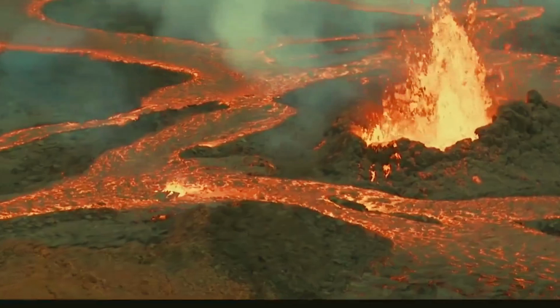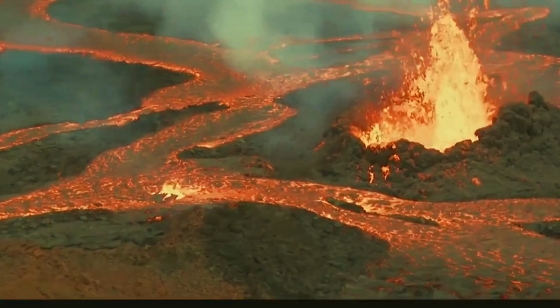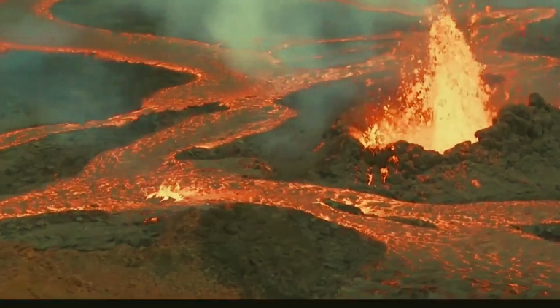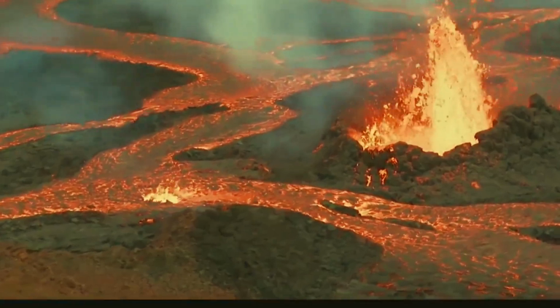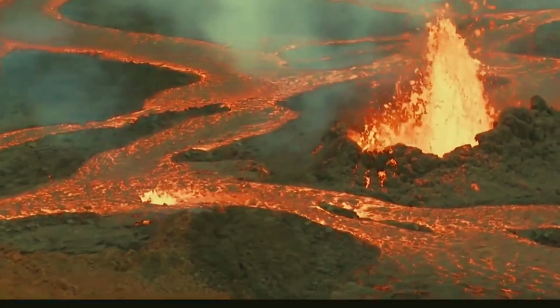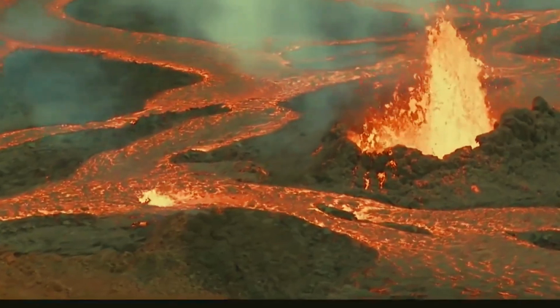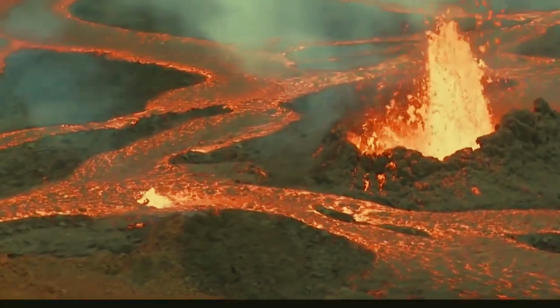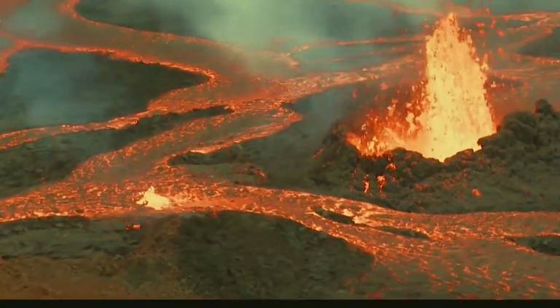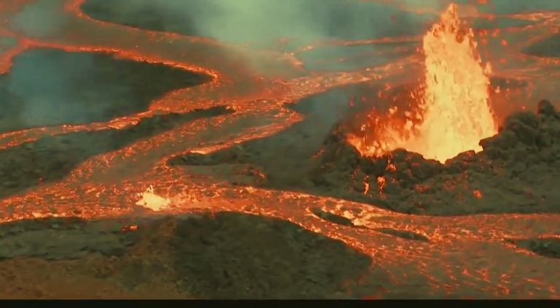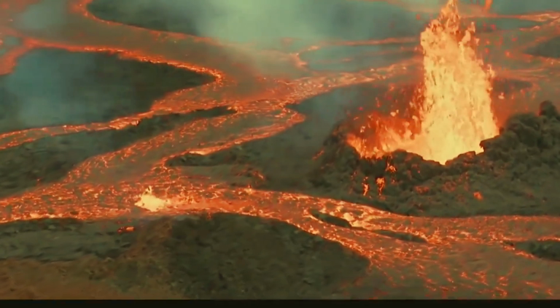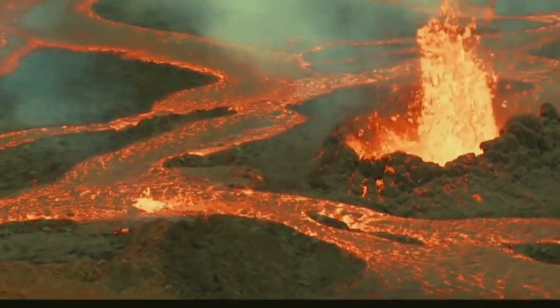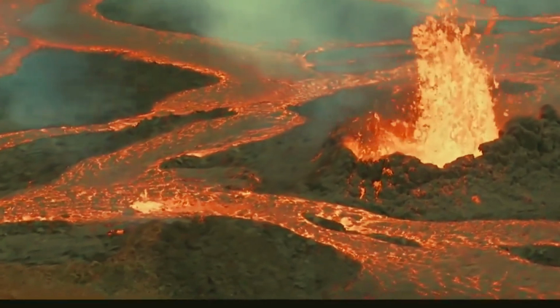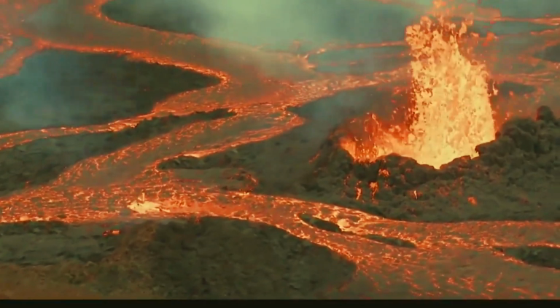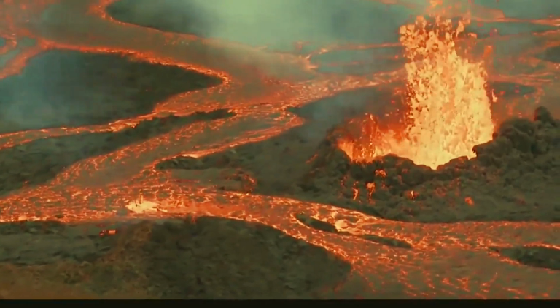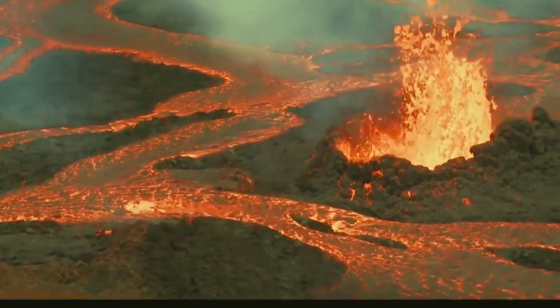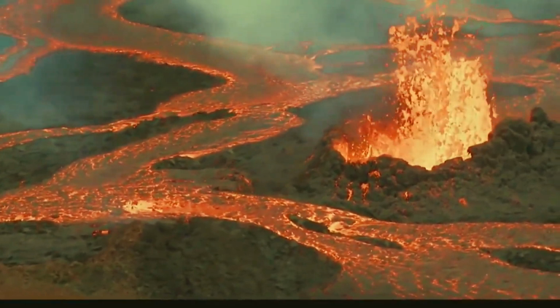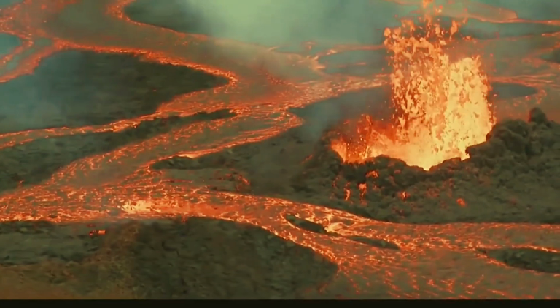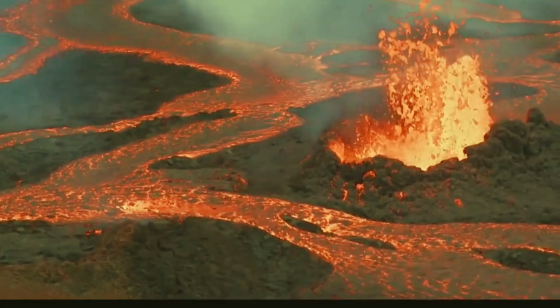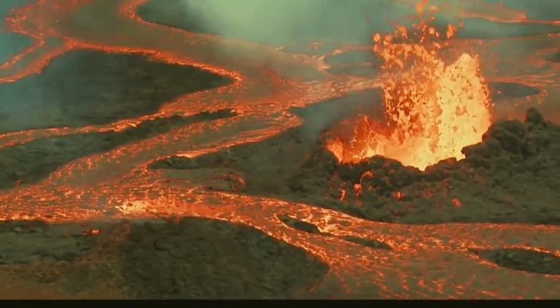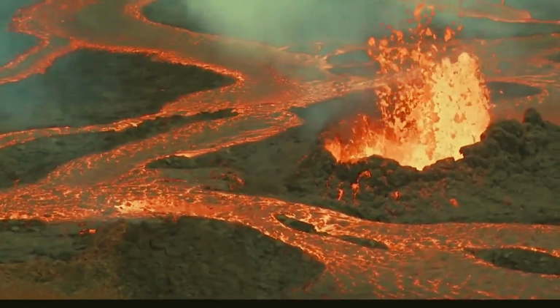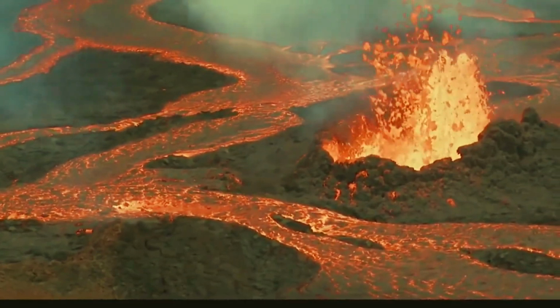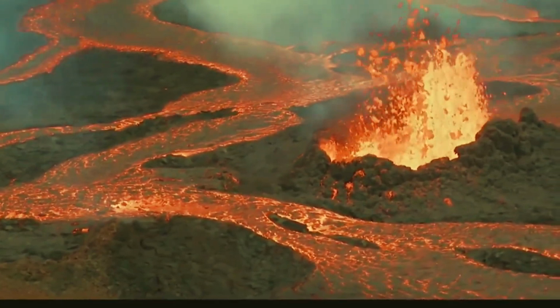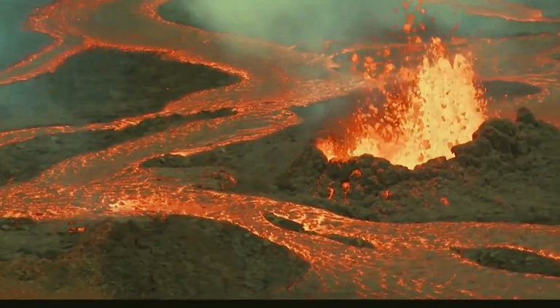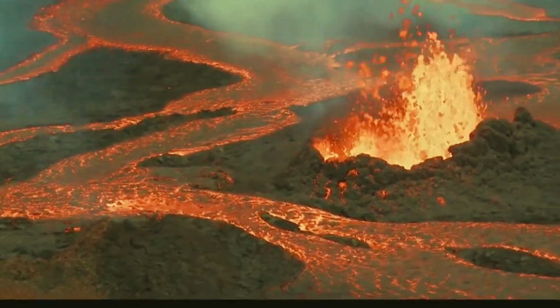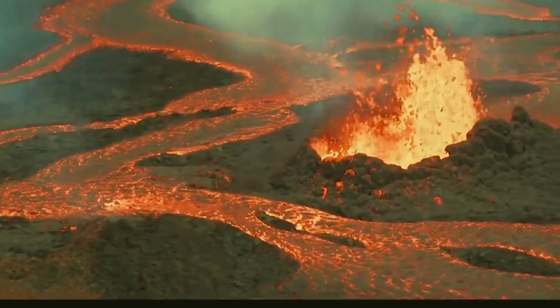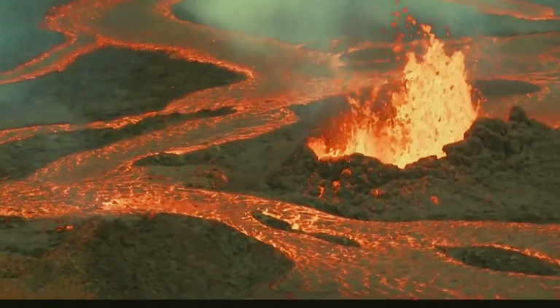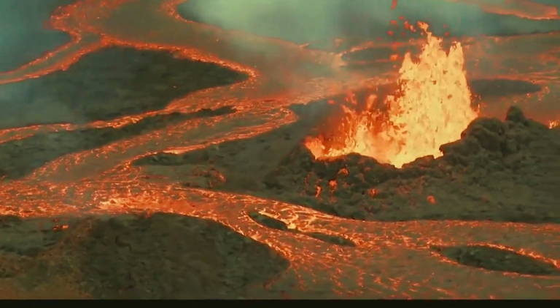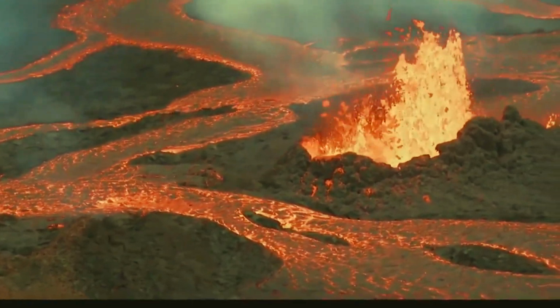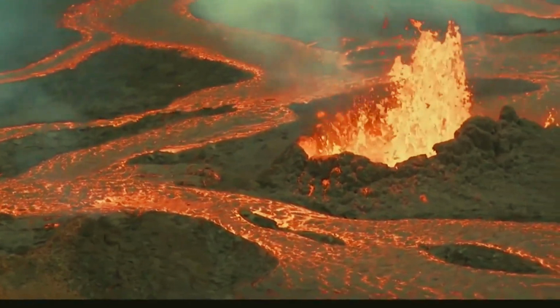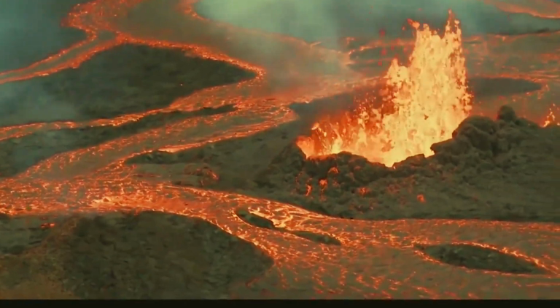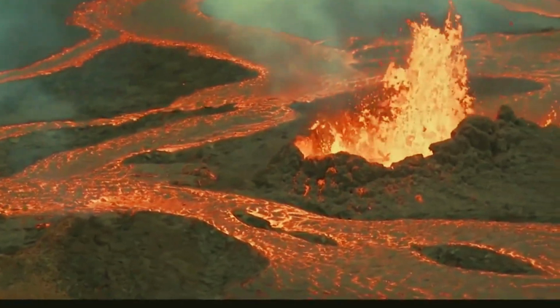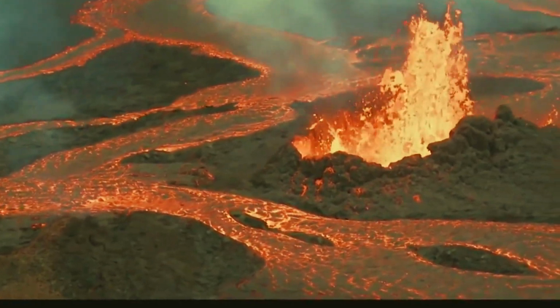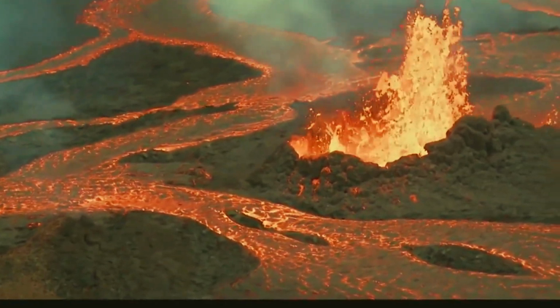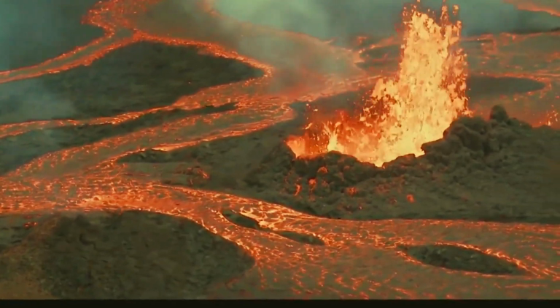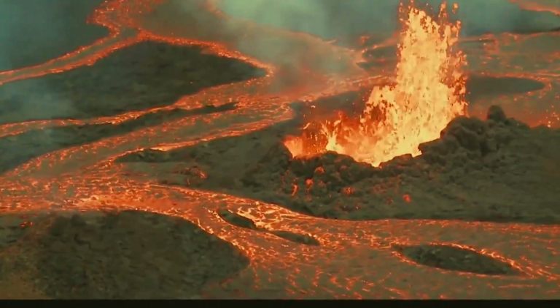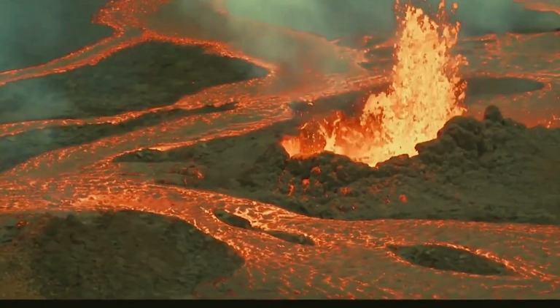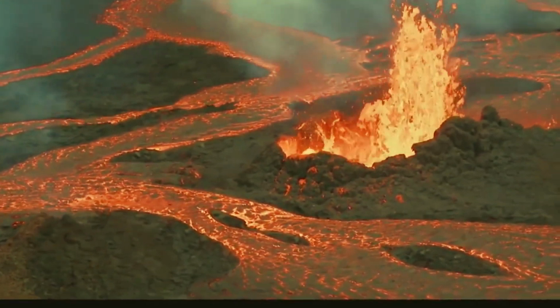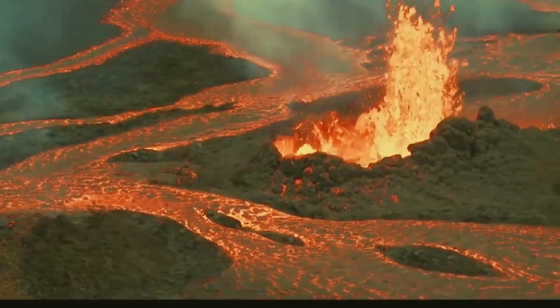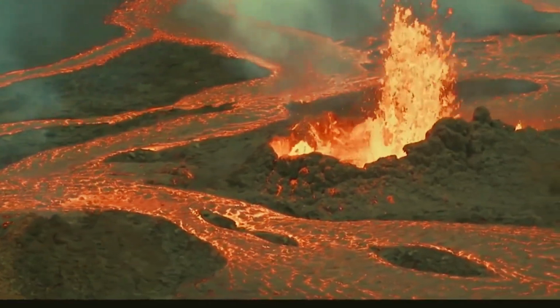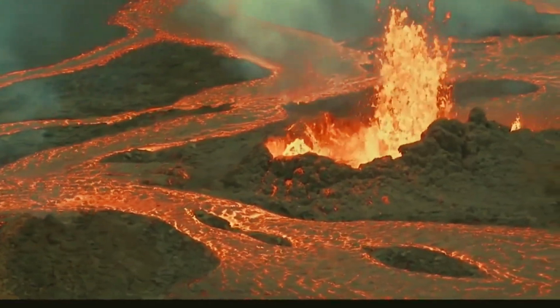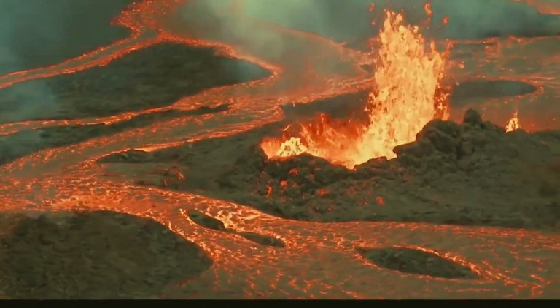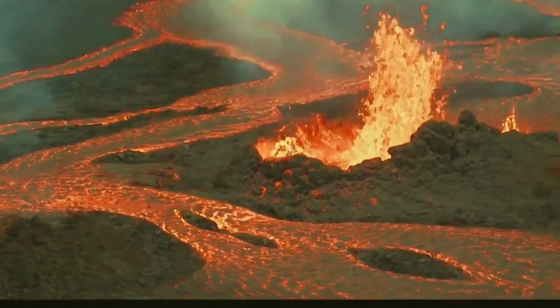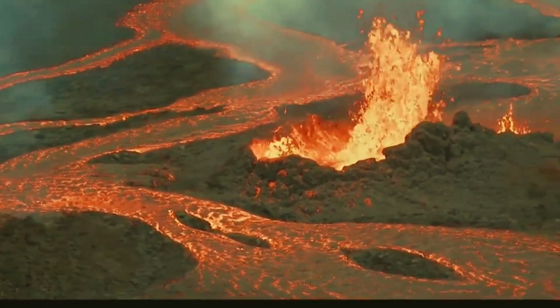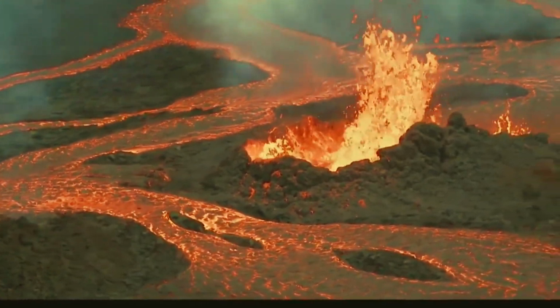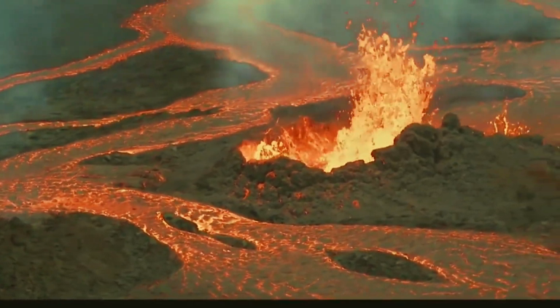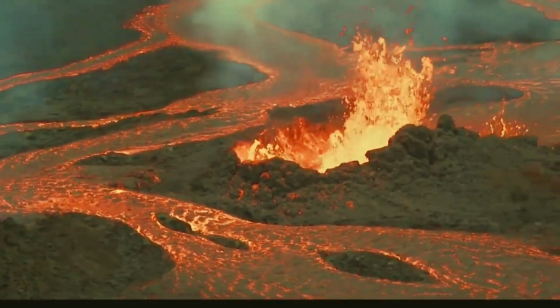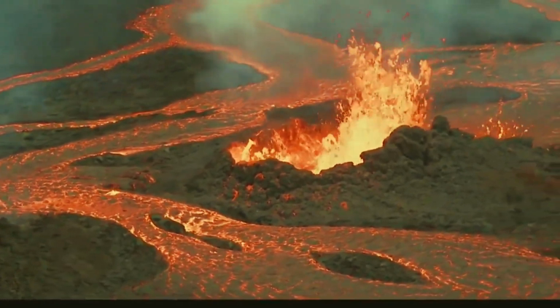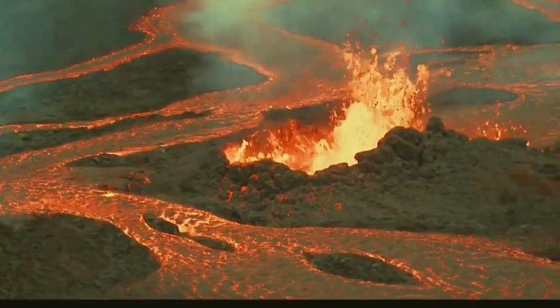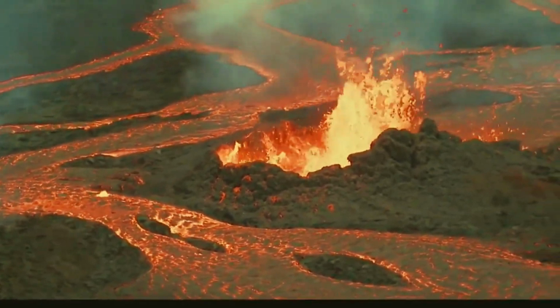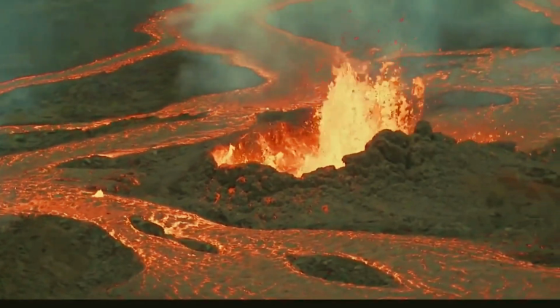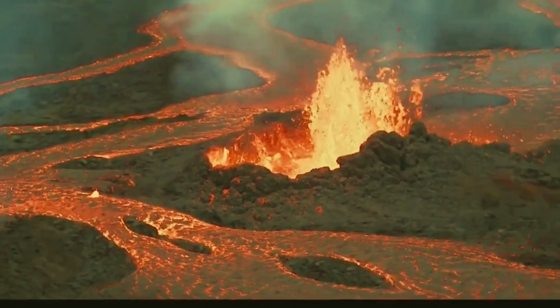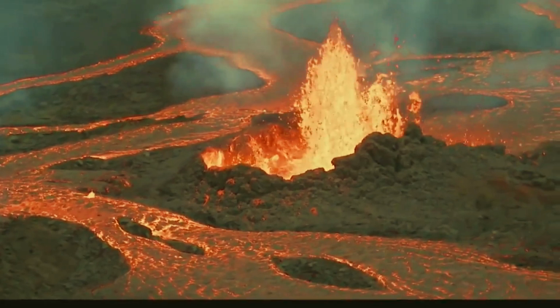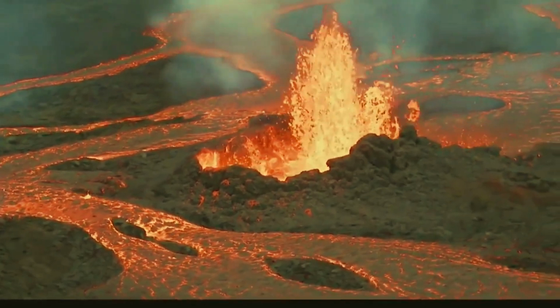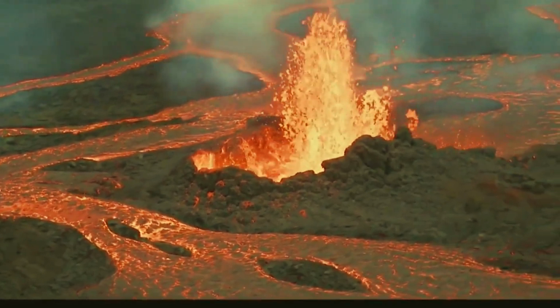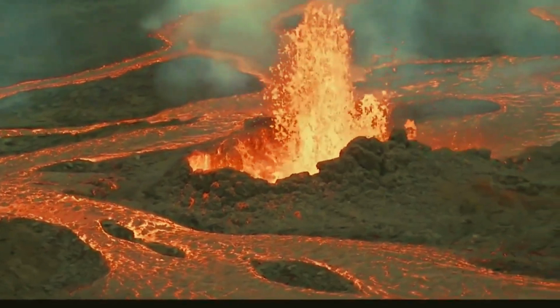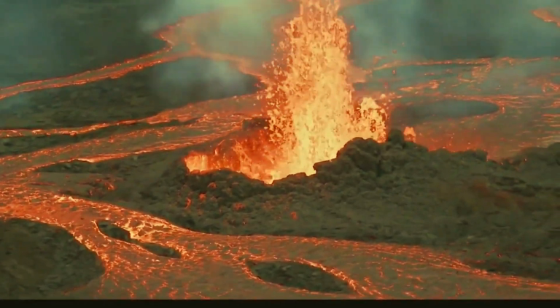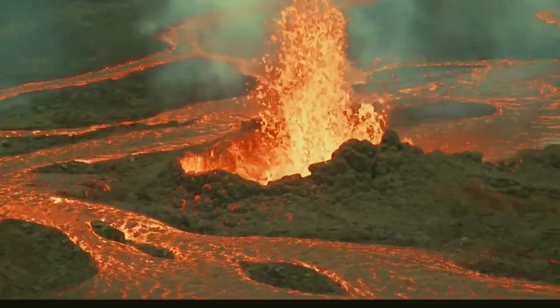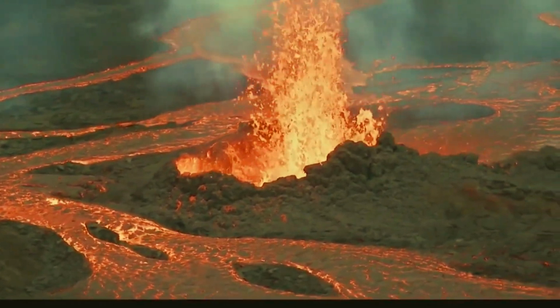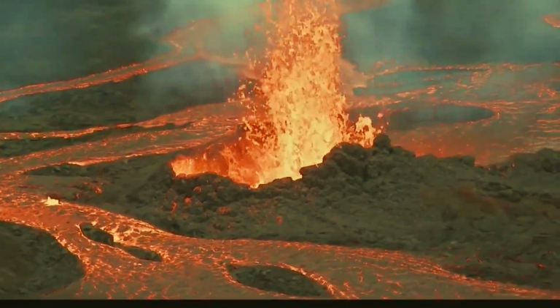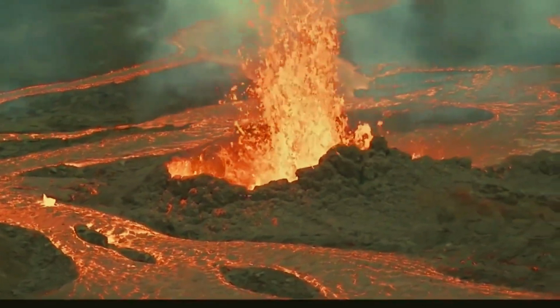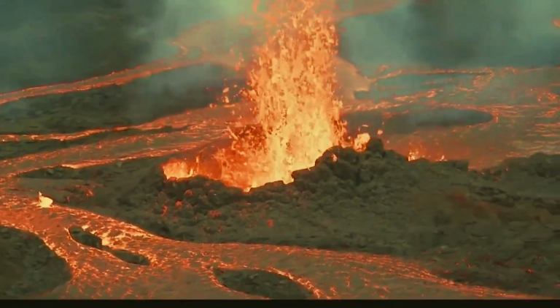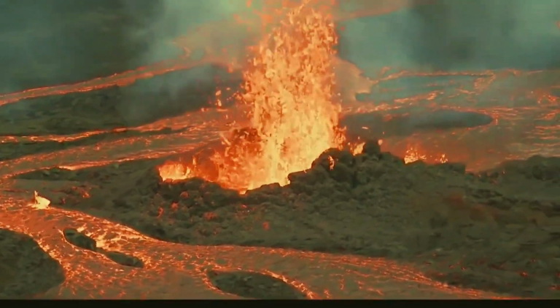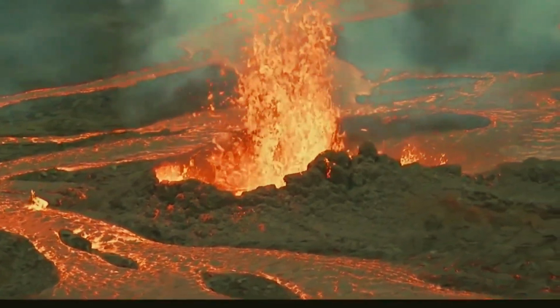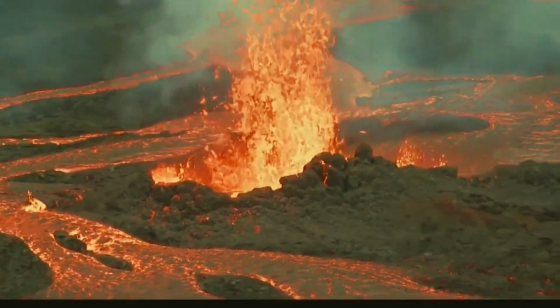The Kilauea Volcano in Hawaii spews vog and can launch dangerous glass shards.